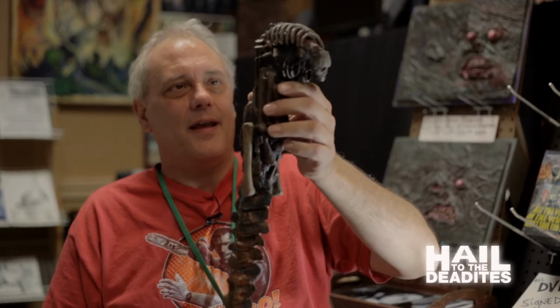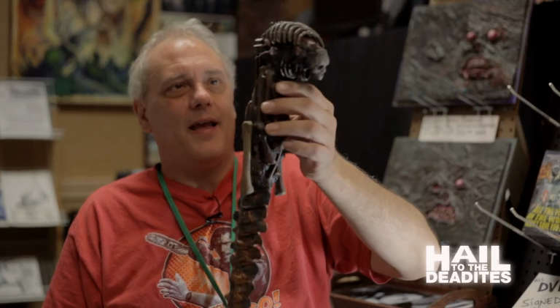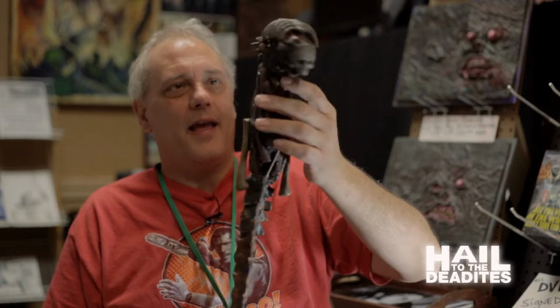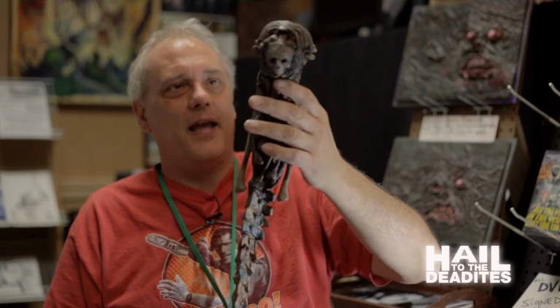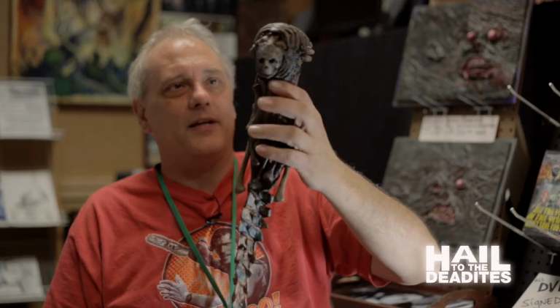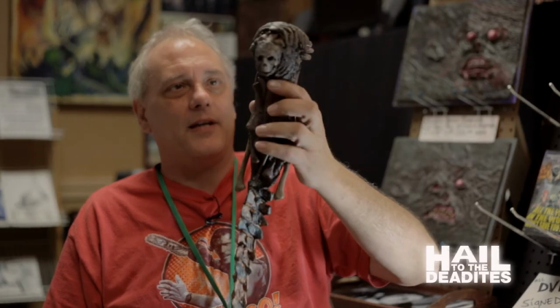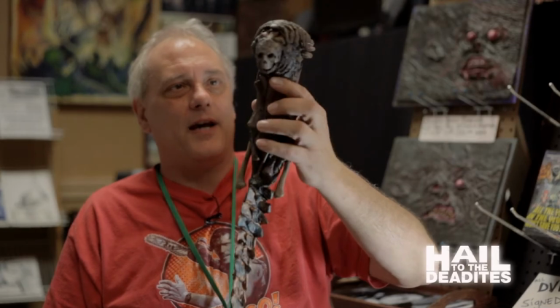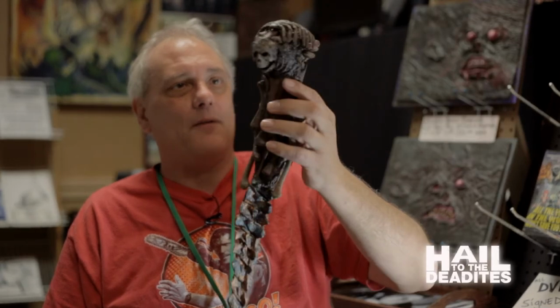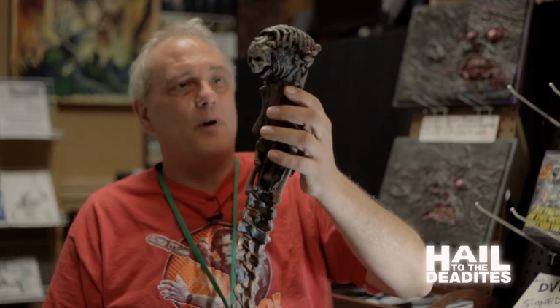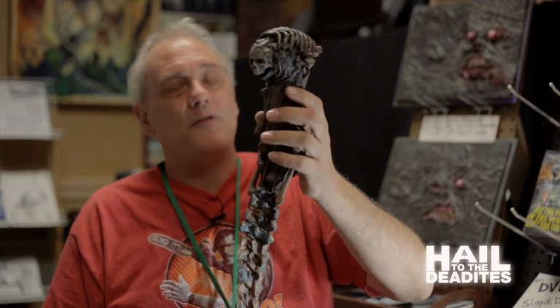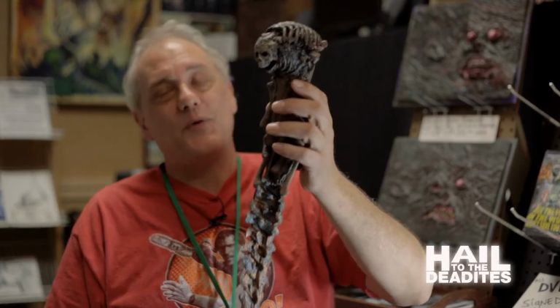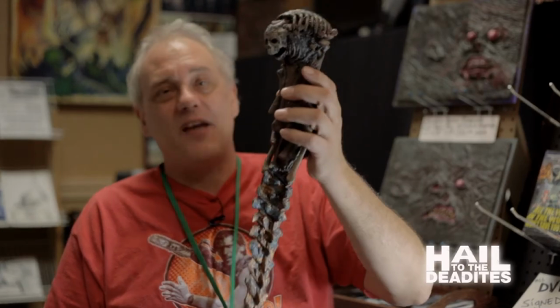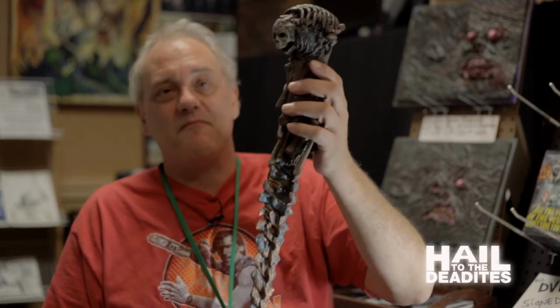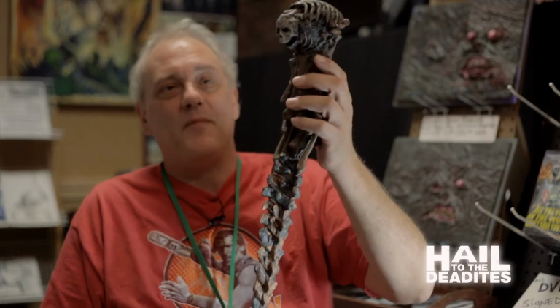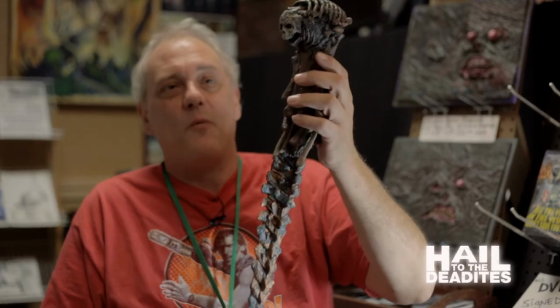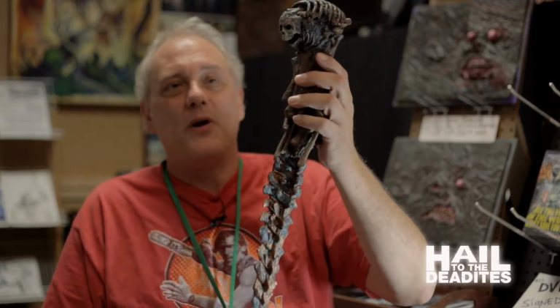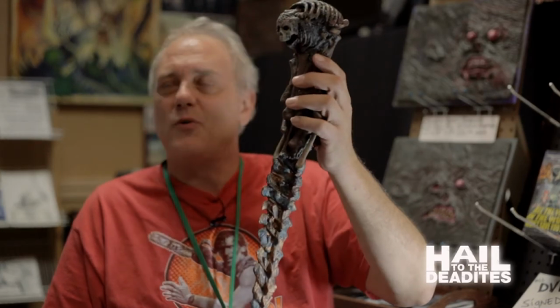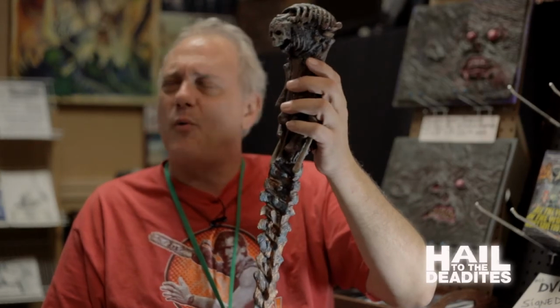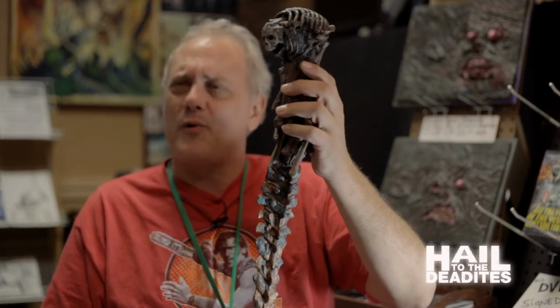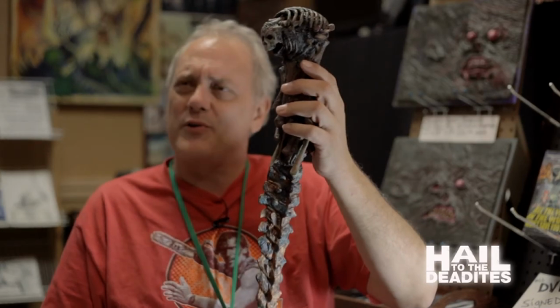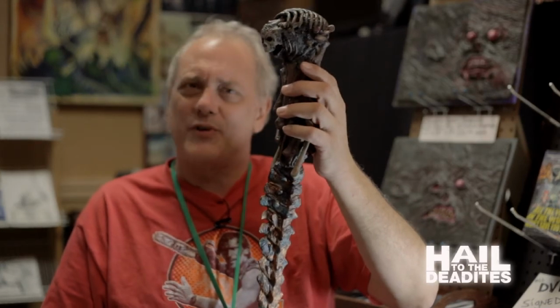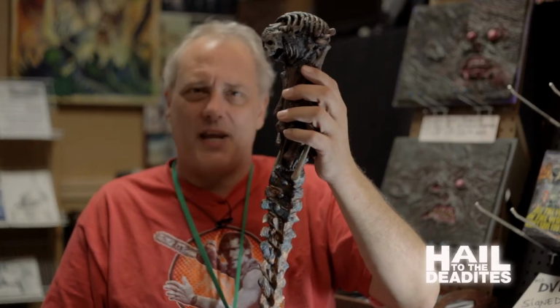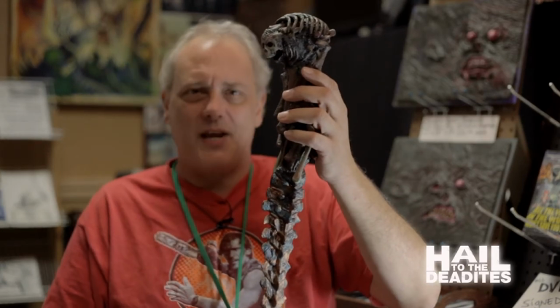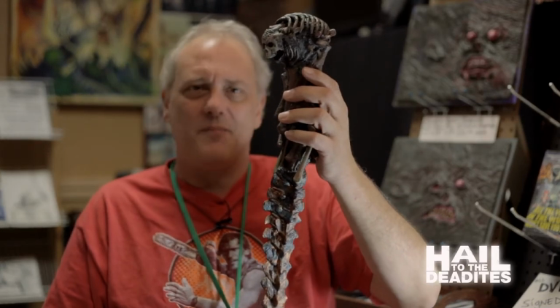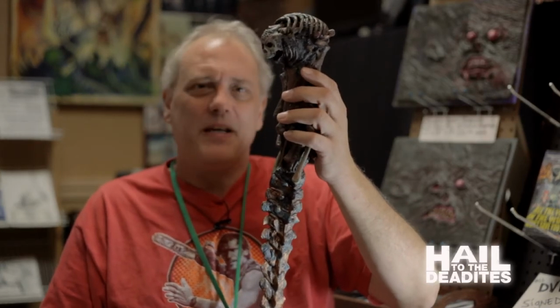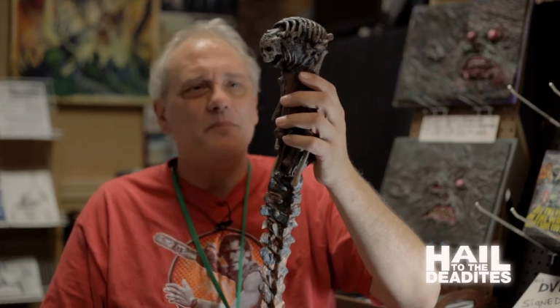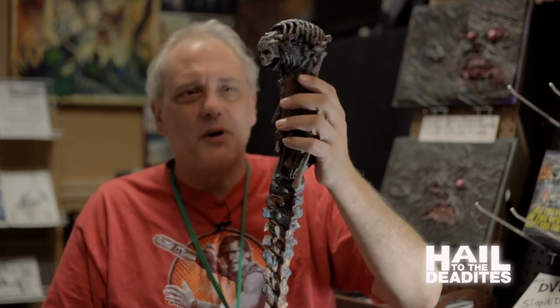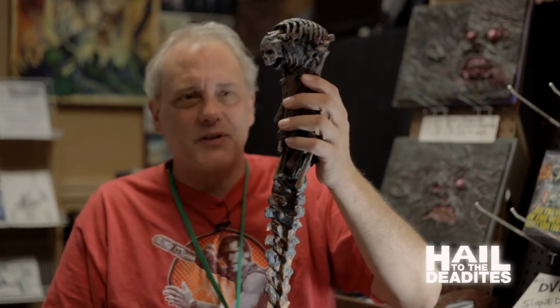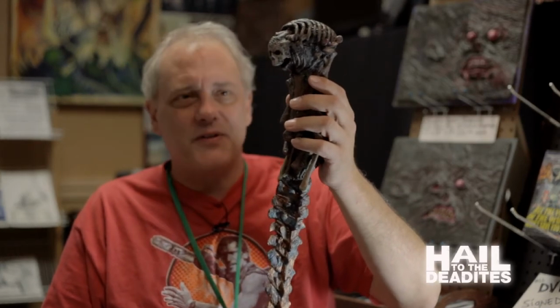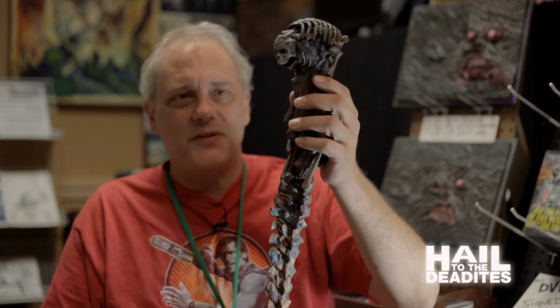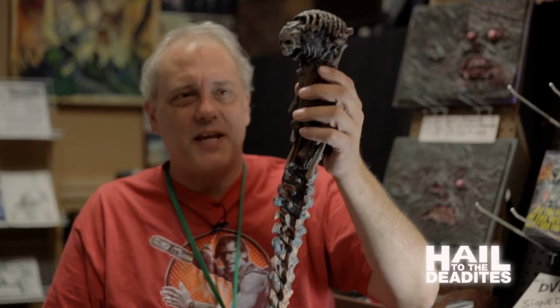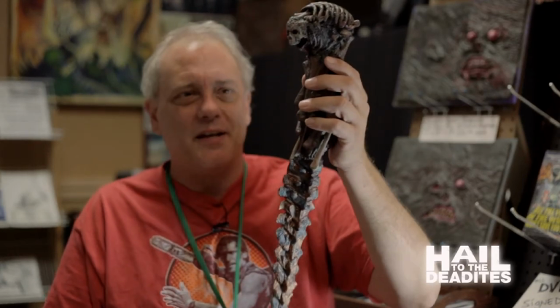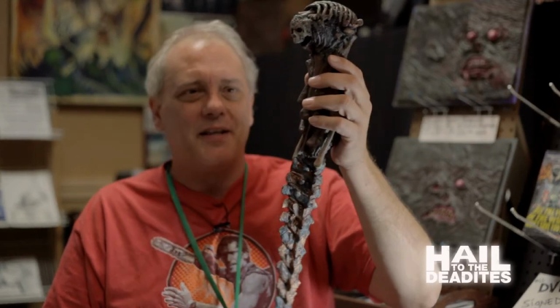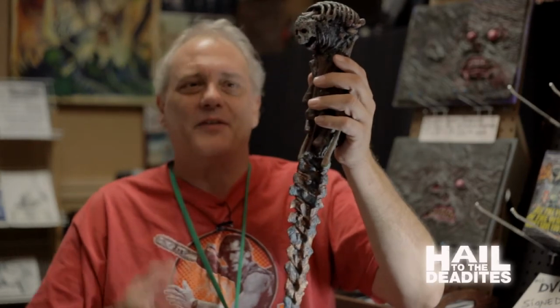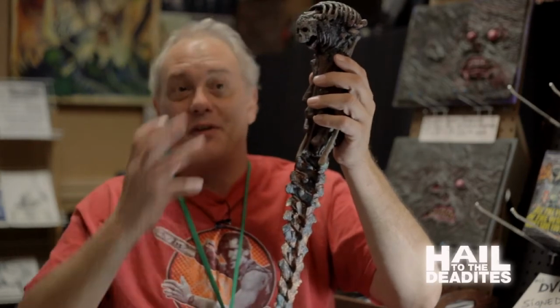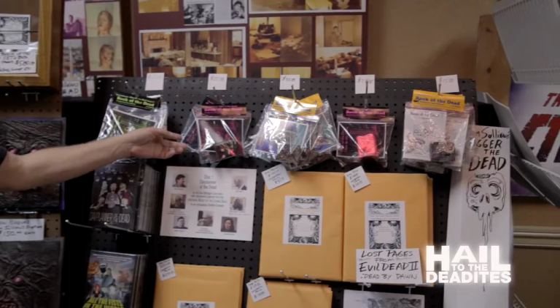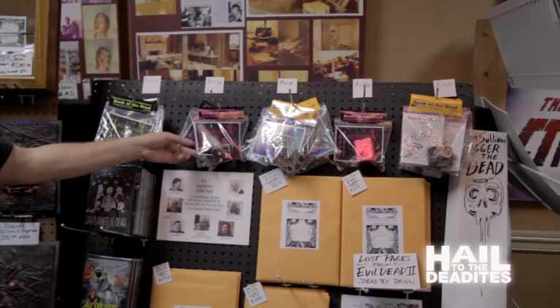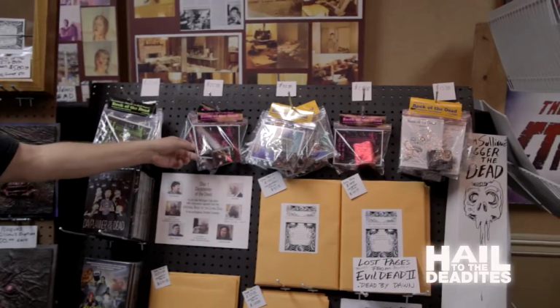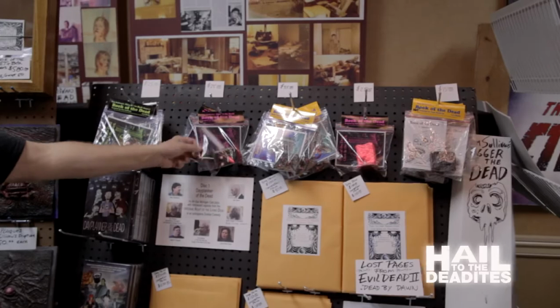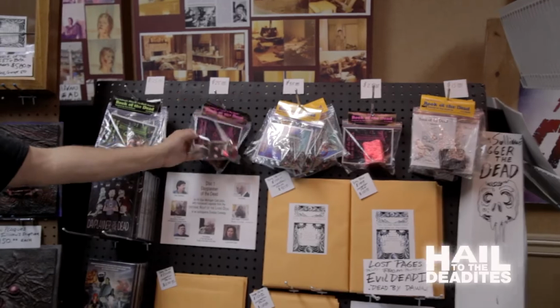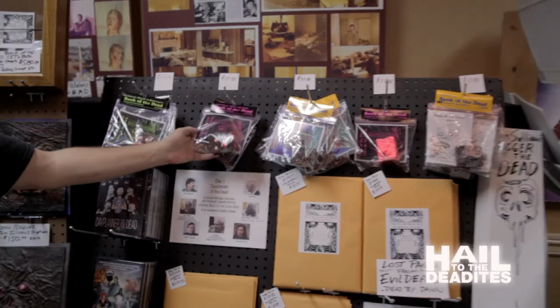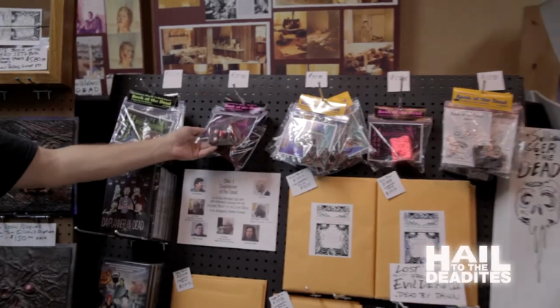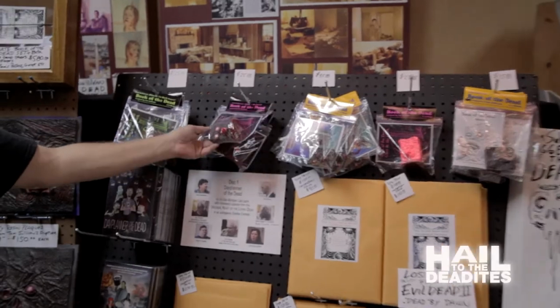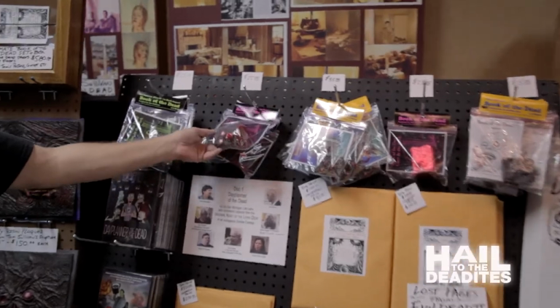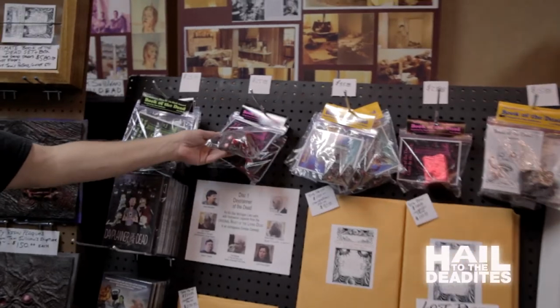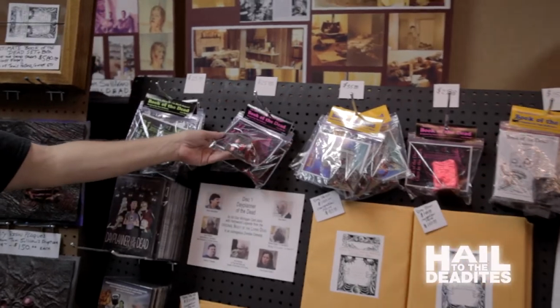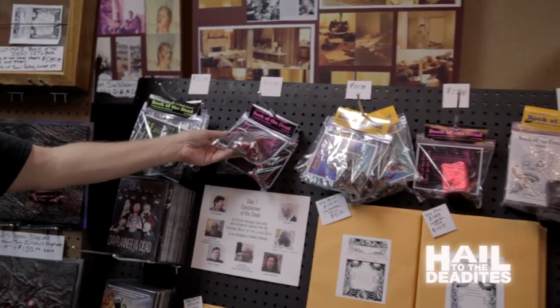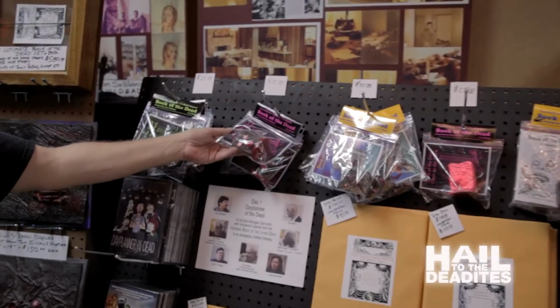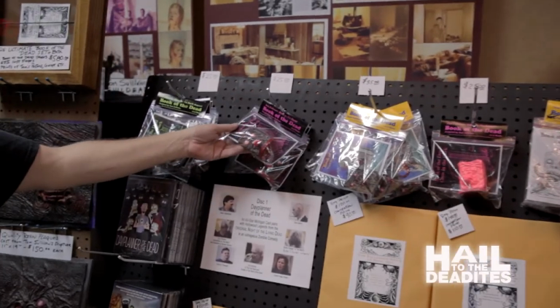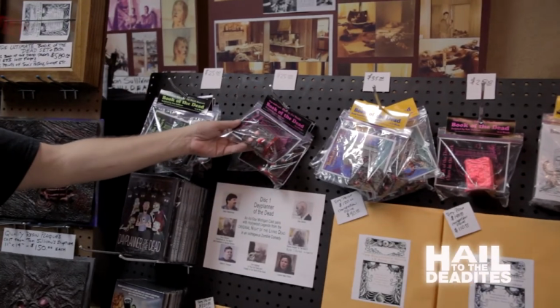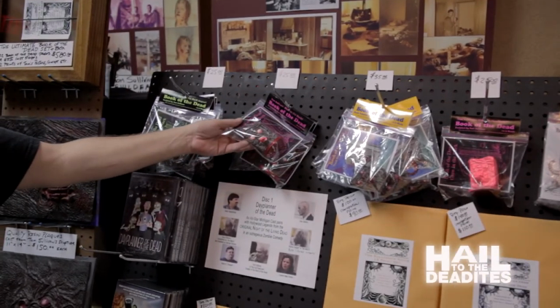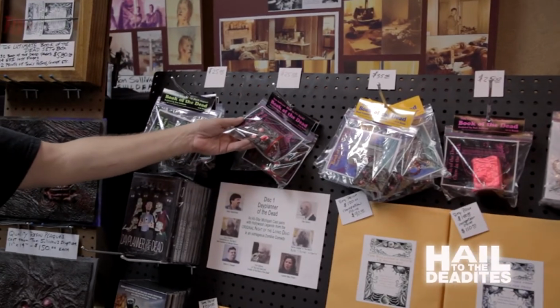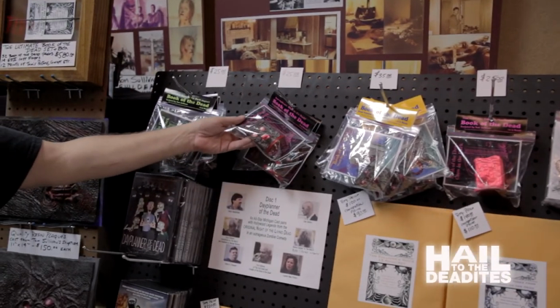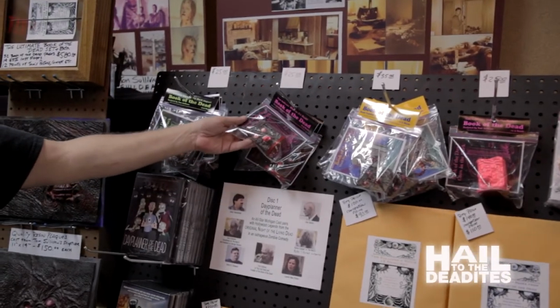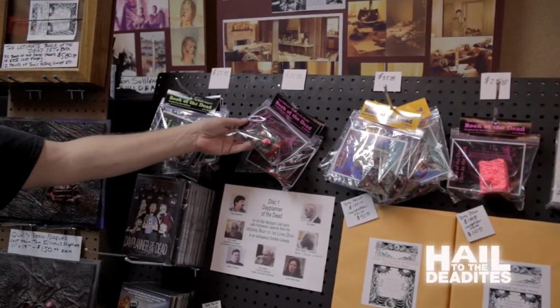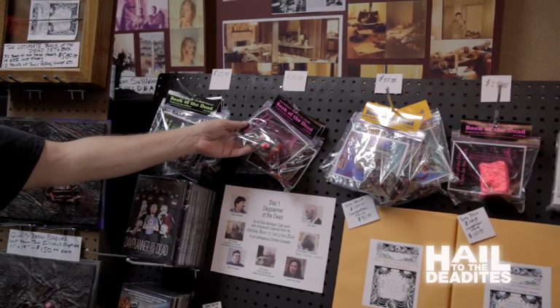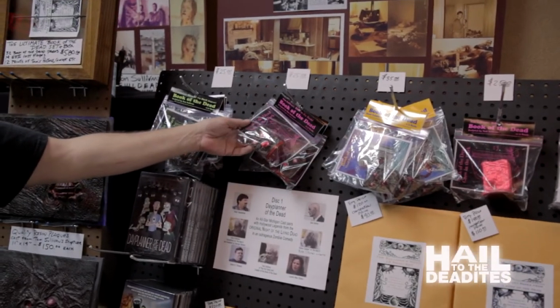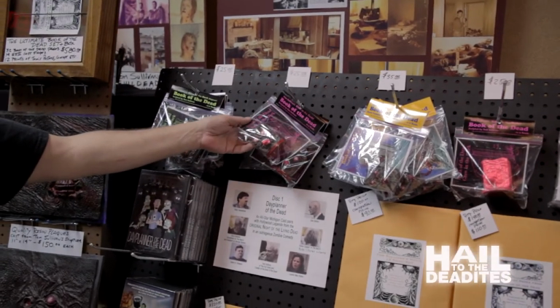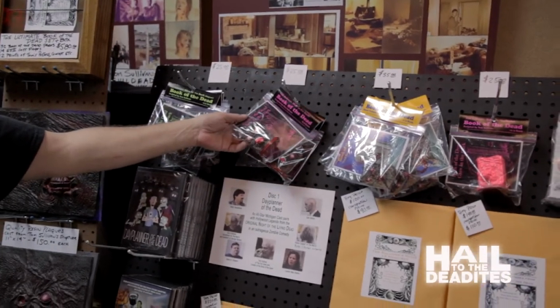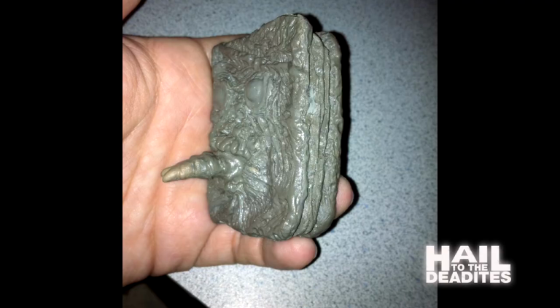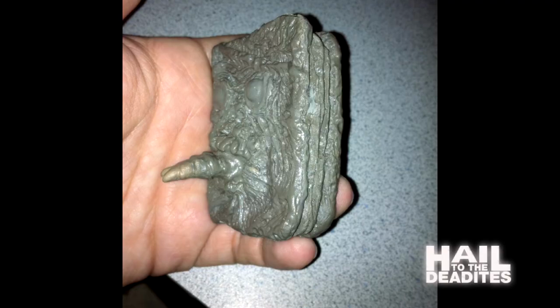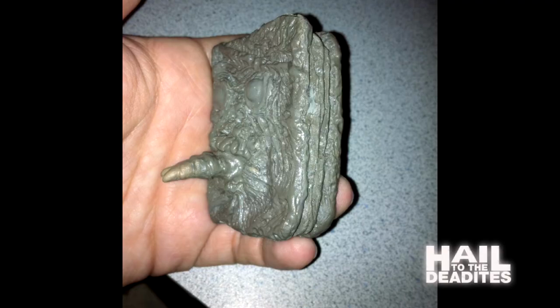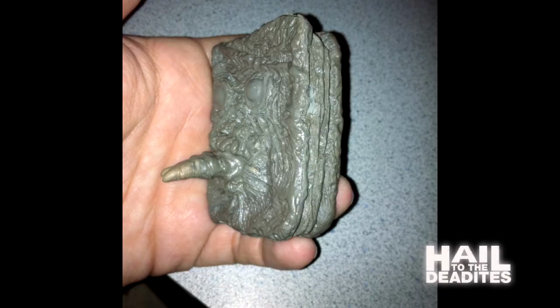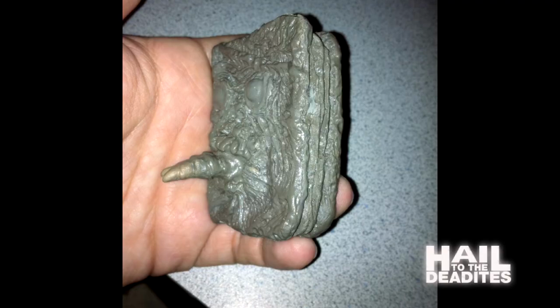We also have one-quarter scale mini Books of the Dead that are awake and alive — with the tongue coming out, the mouth open, and the eyes open.